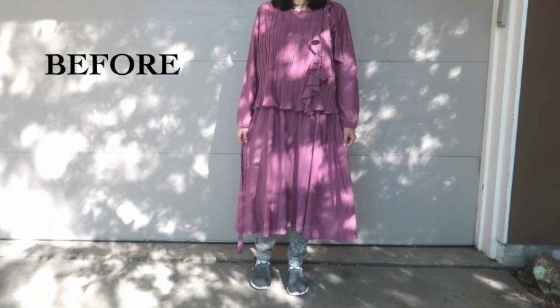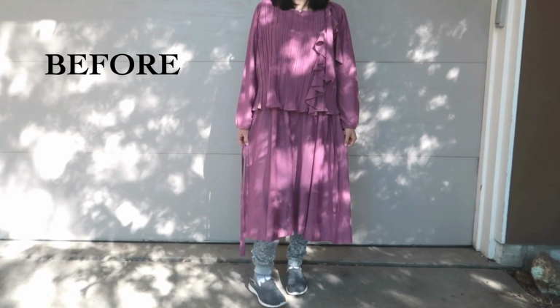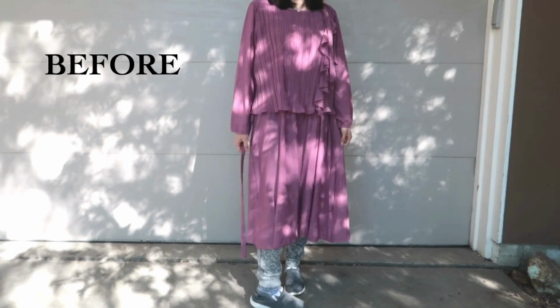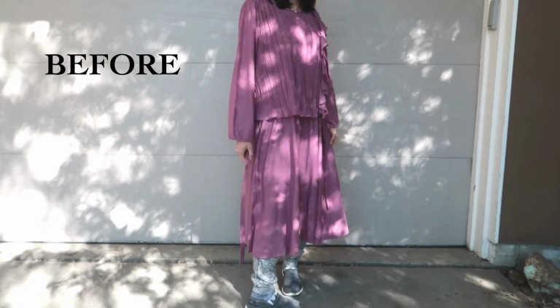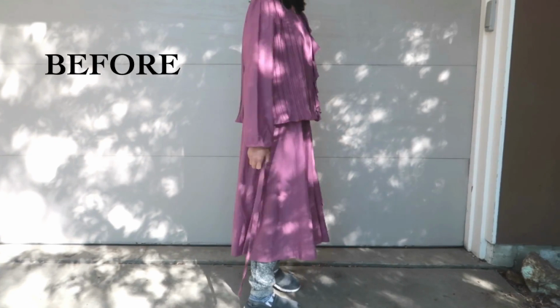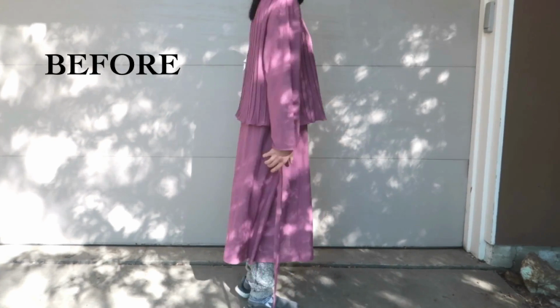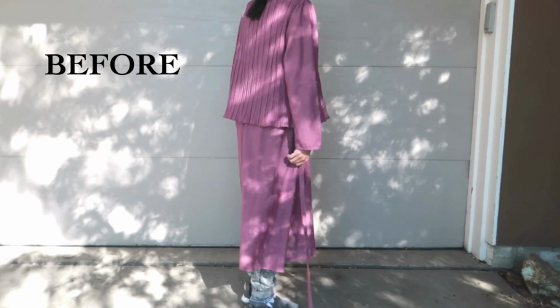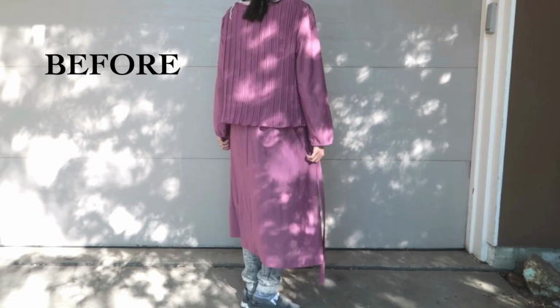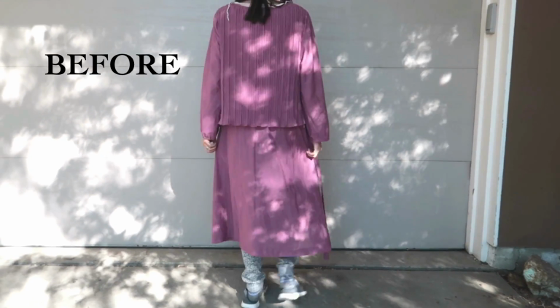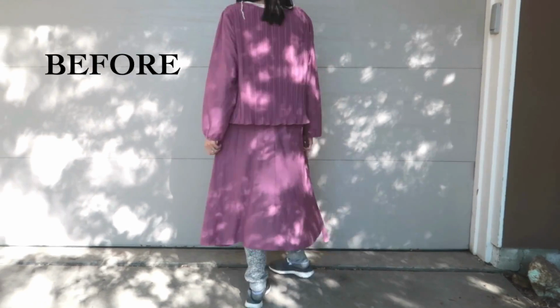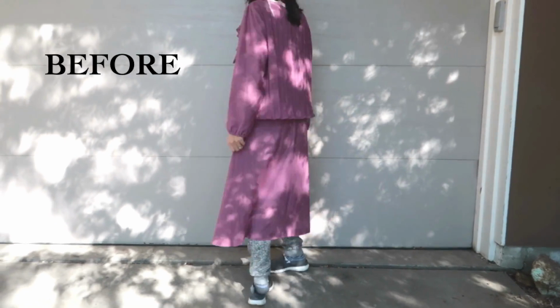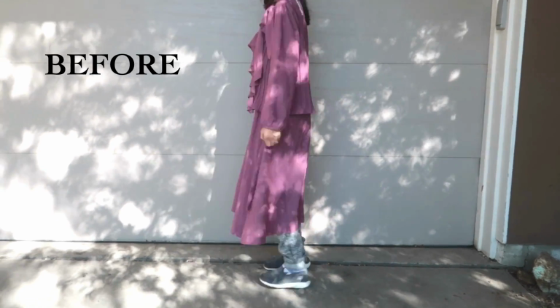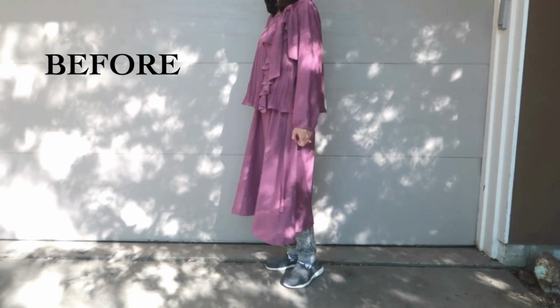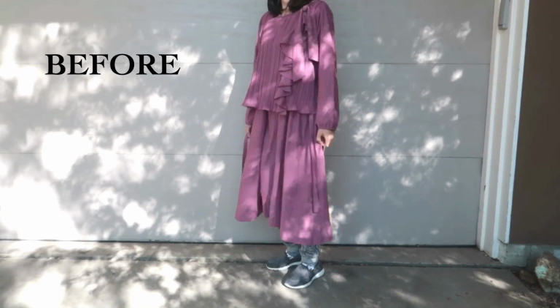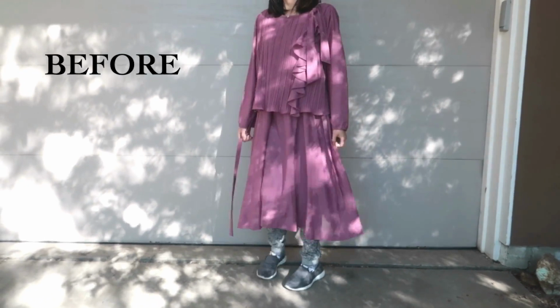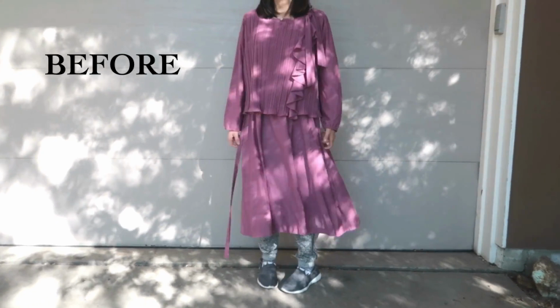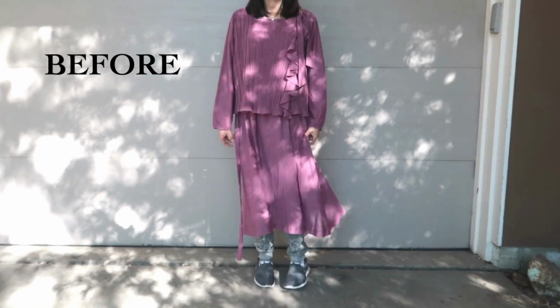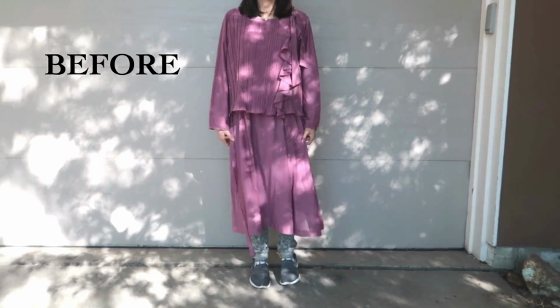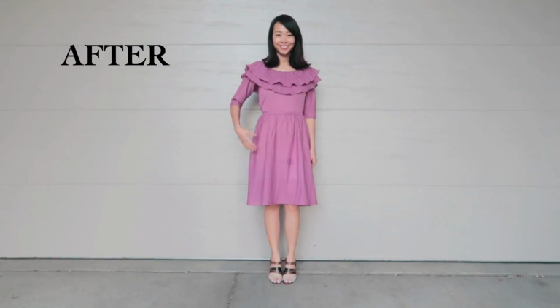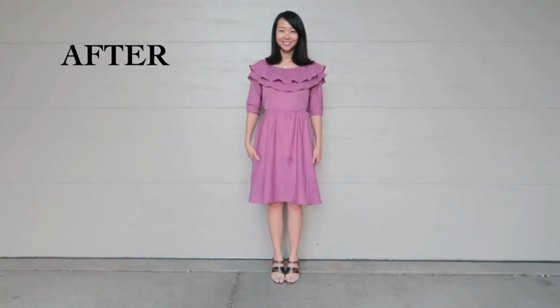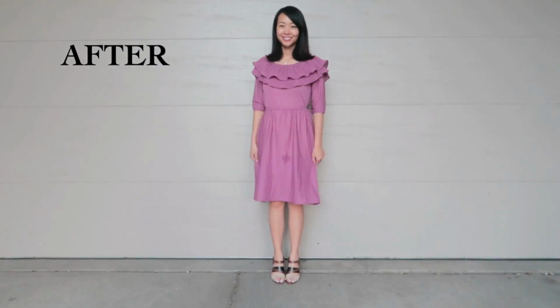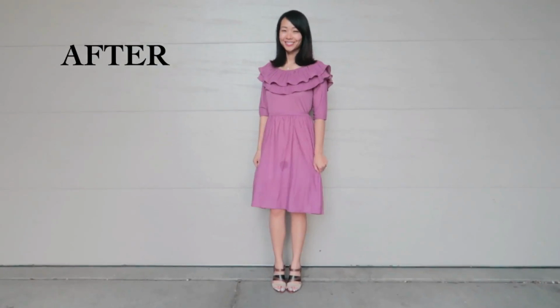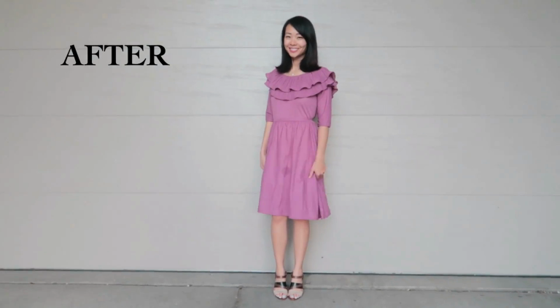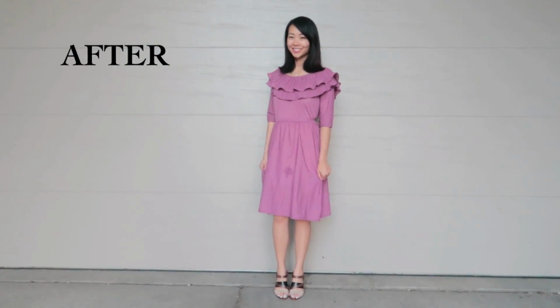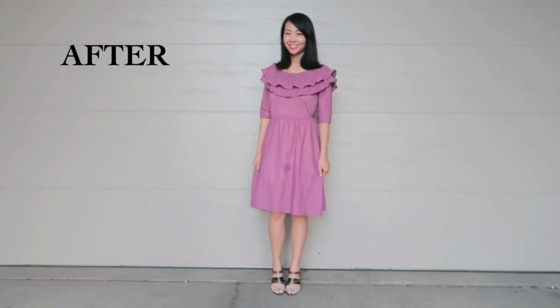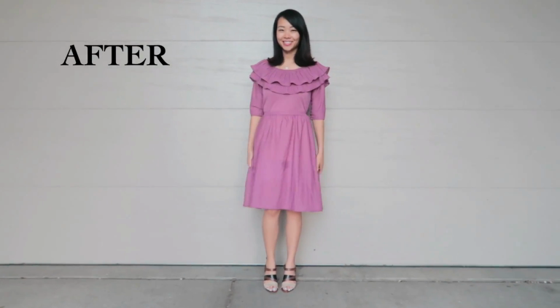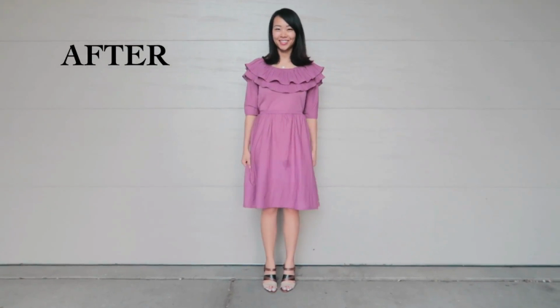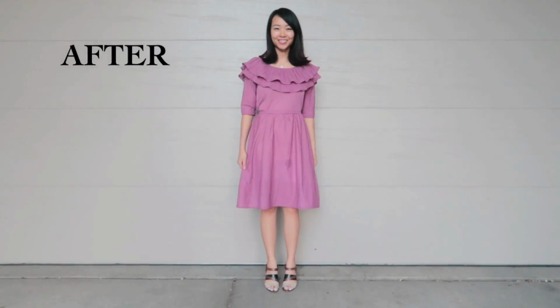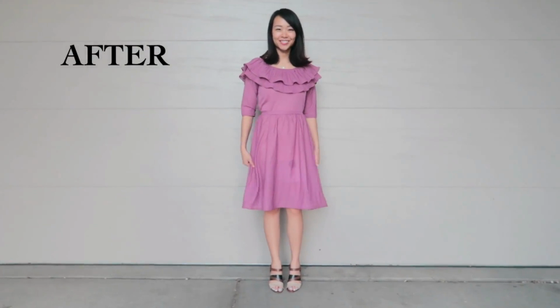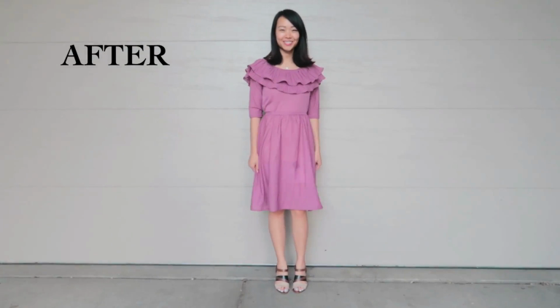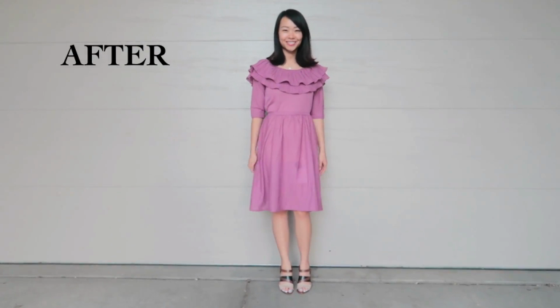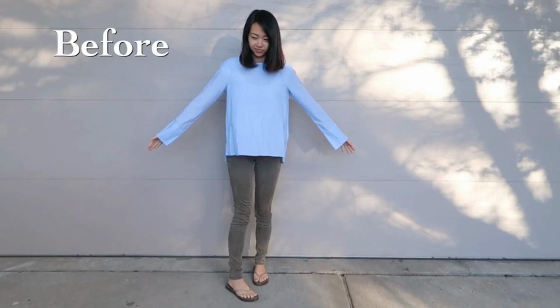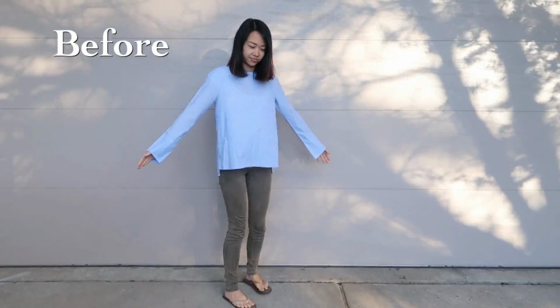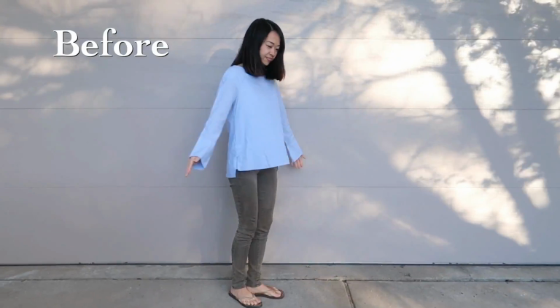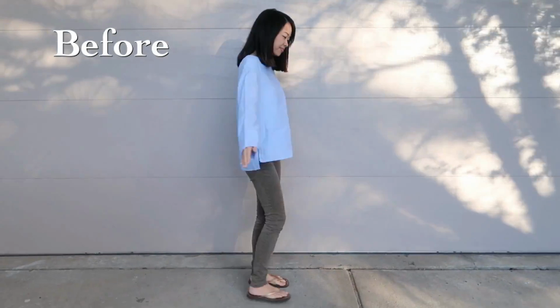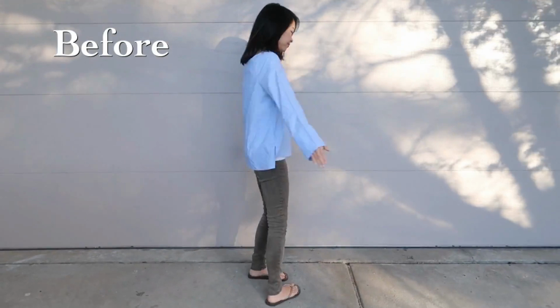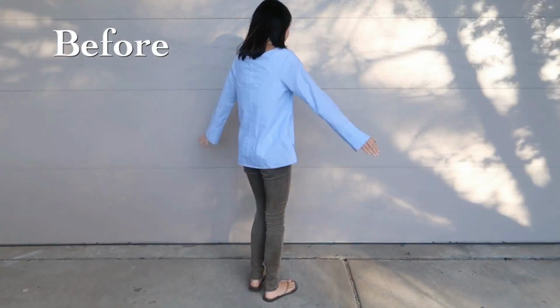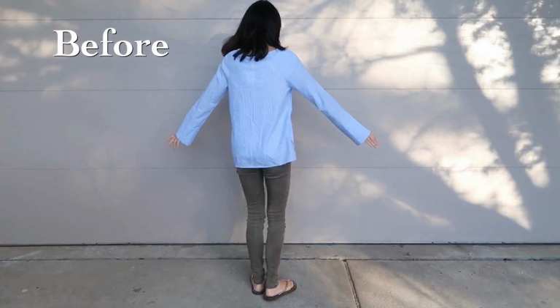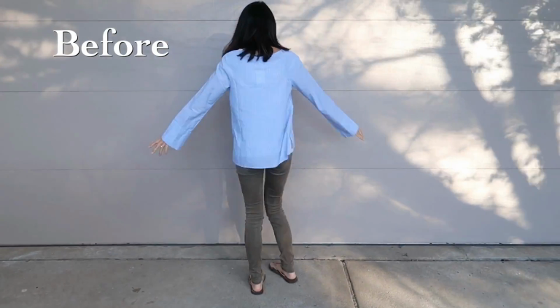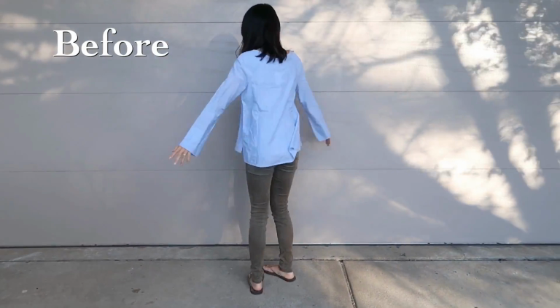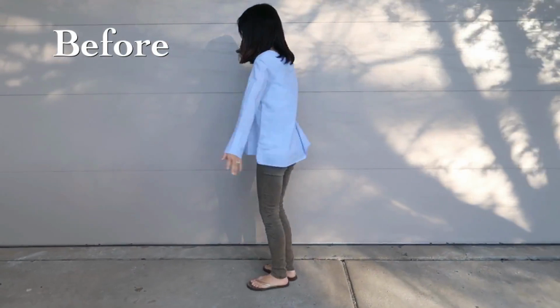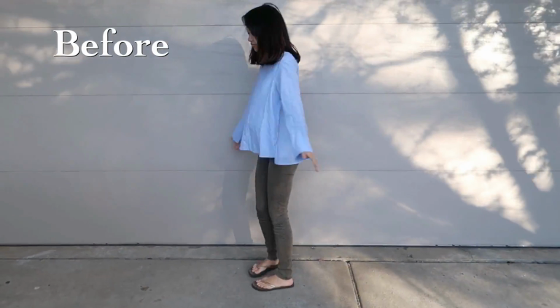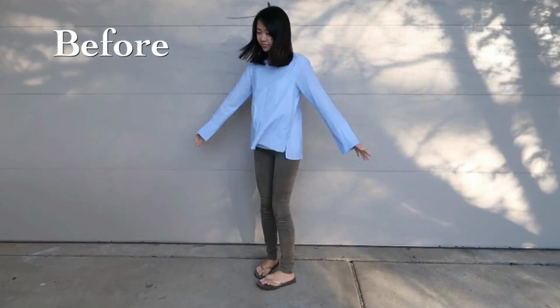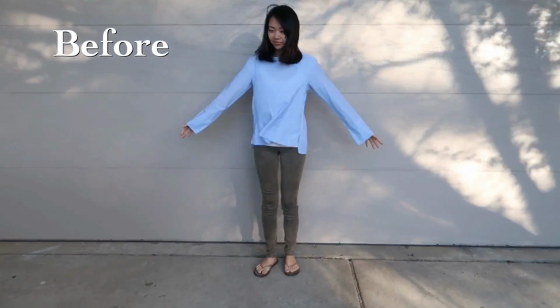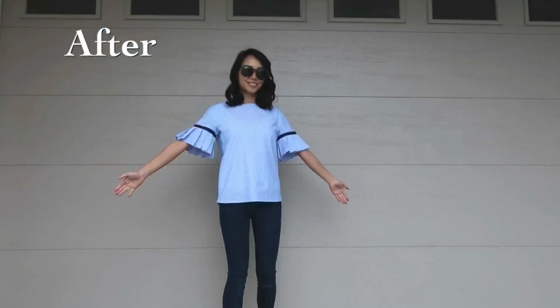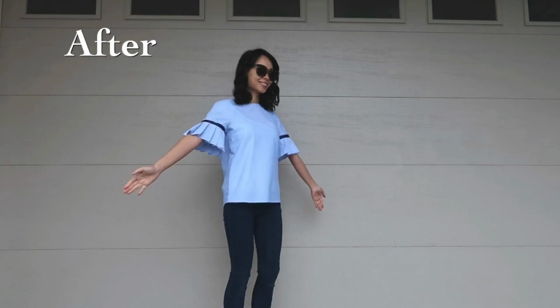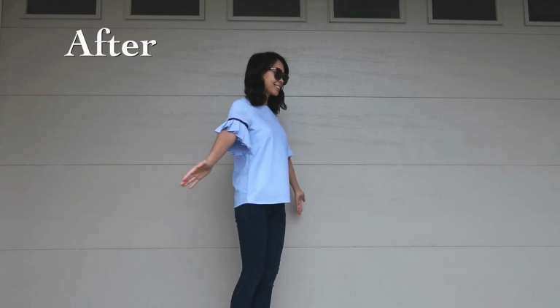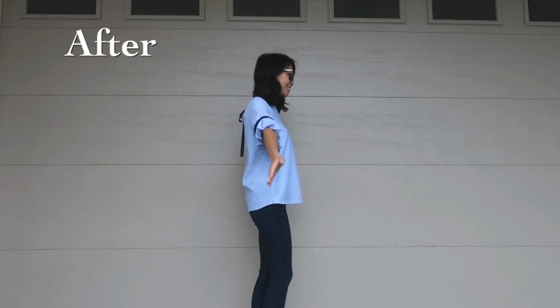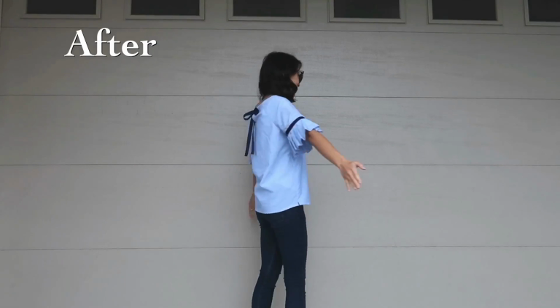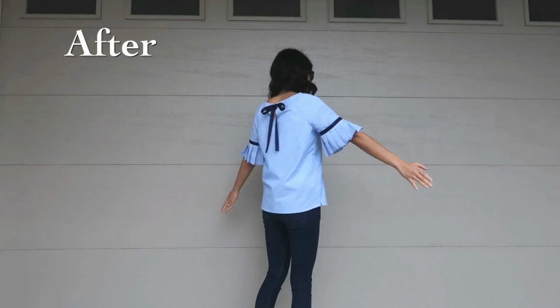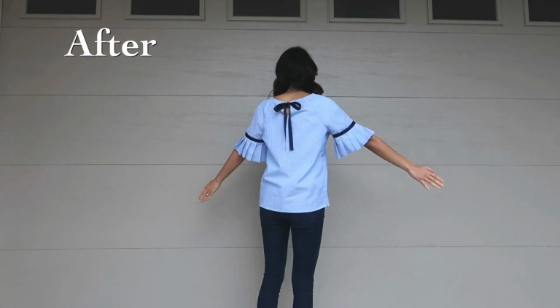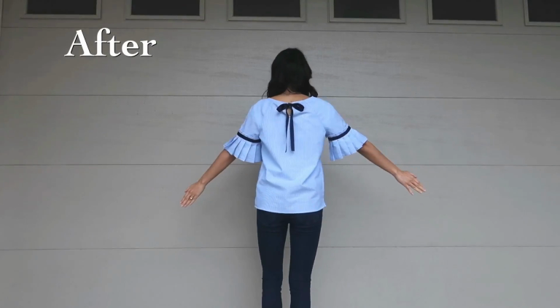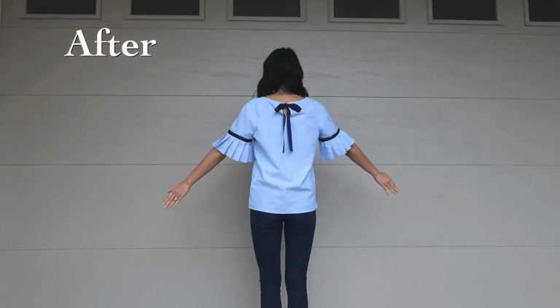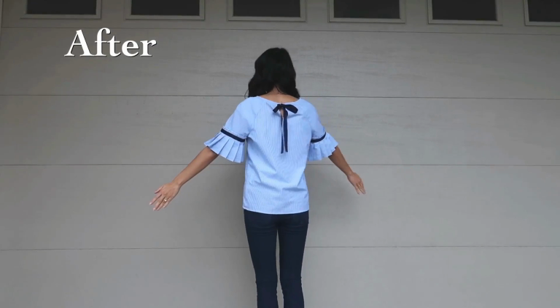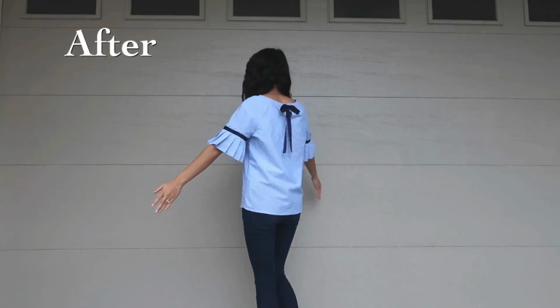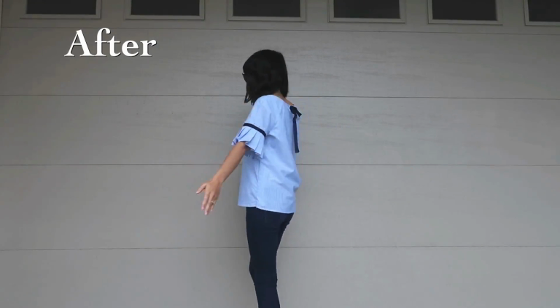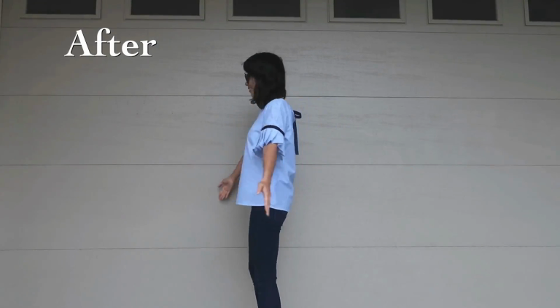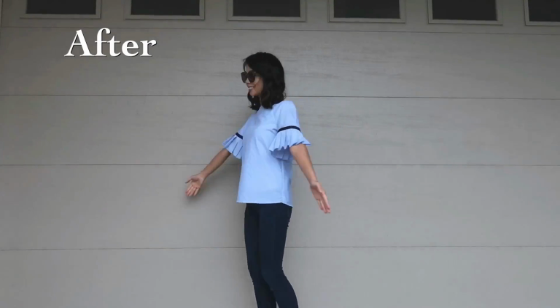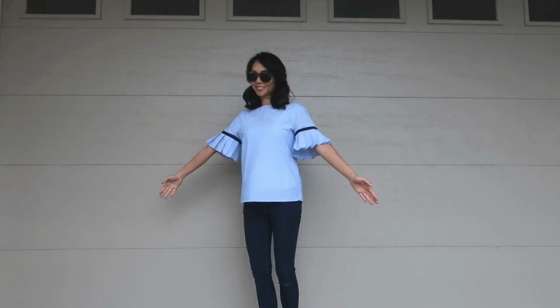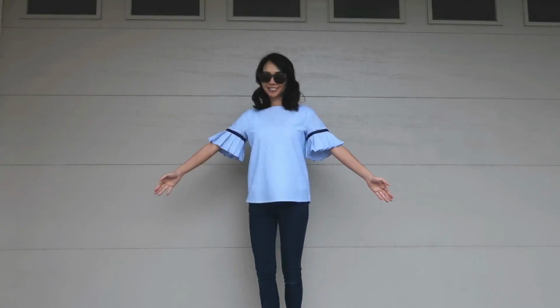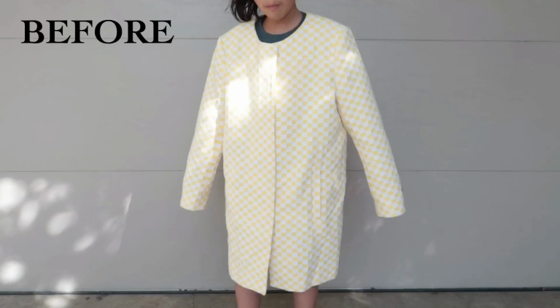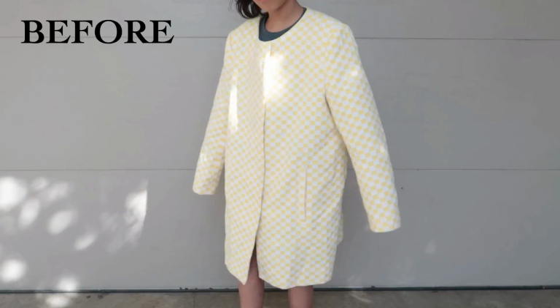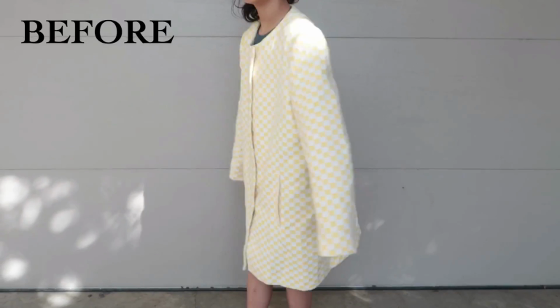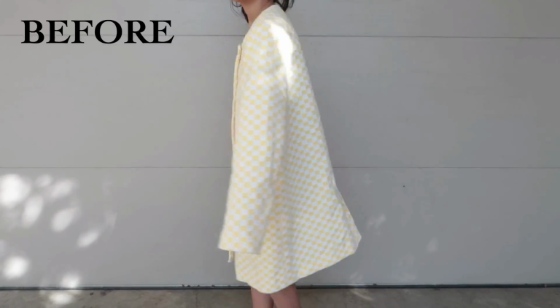Welcome to Refashion Revision, a show where I take outdated clothes and update them into something new. Today's refashion is a very simple one.